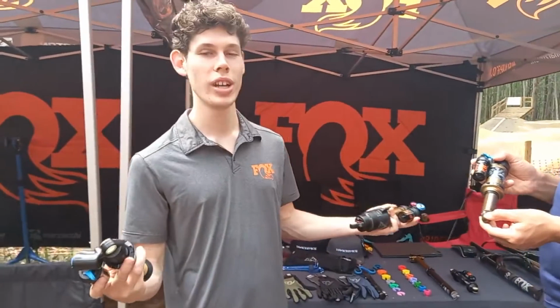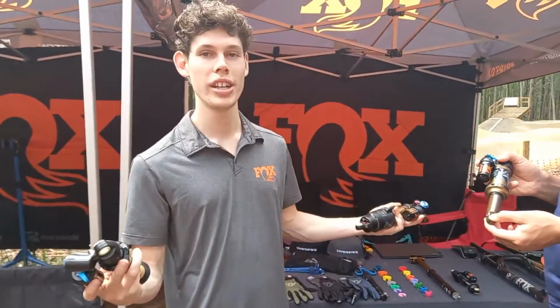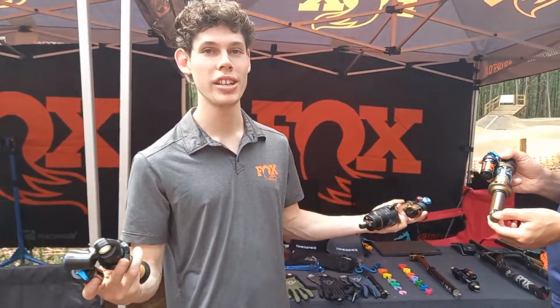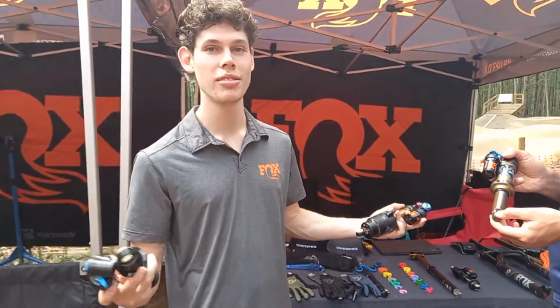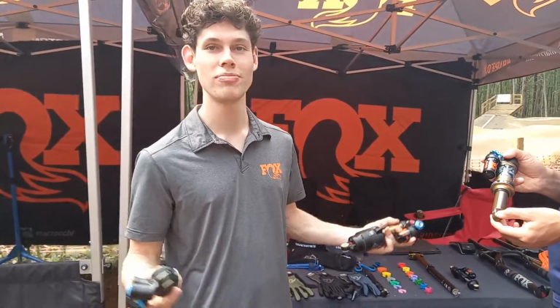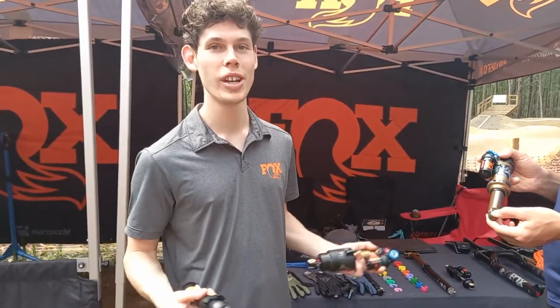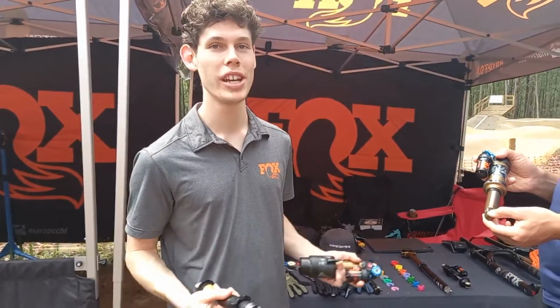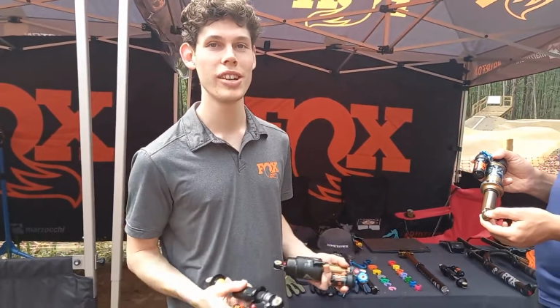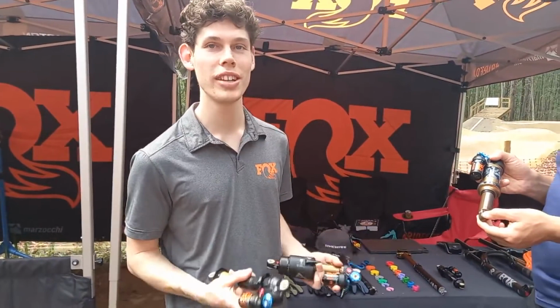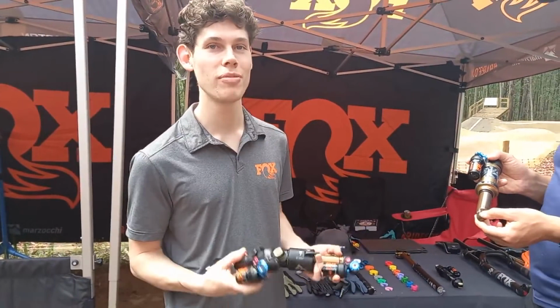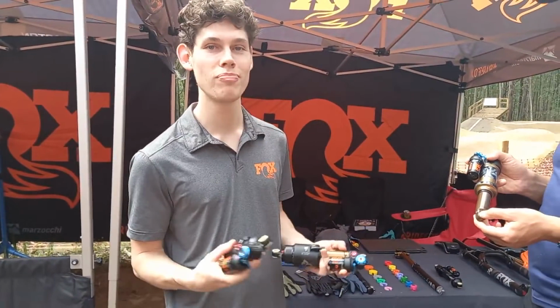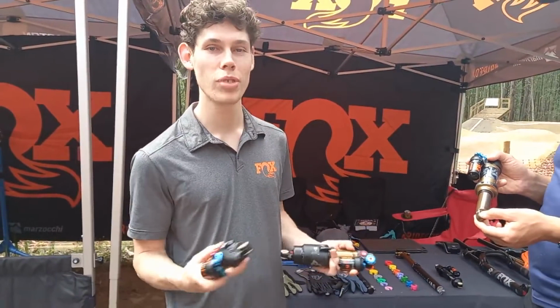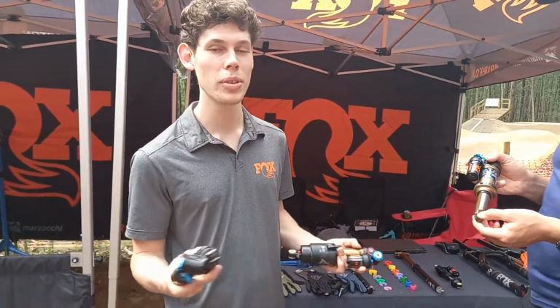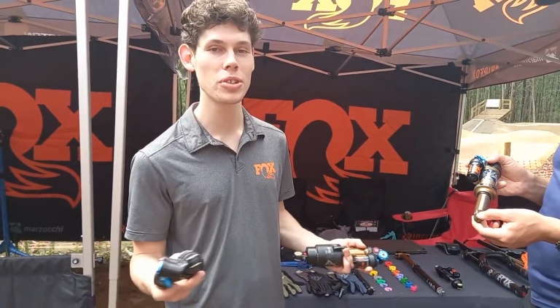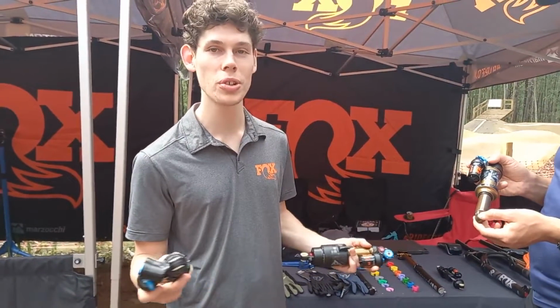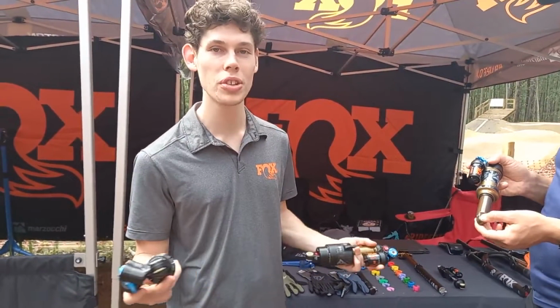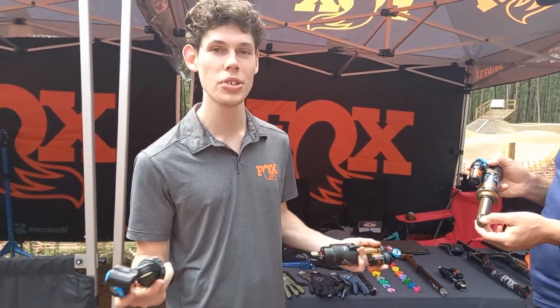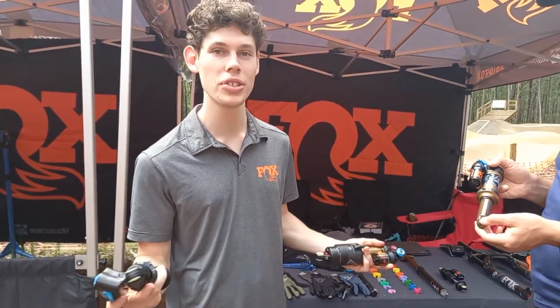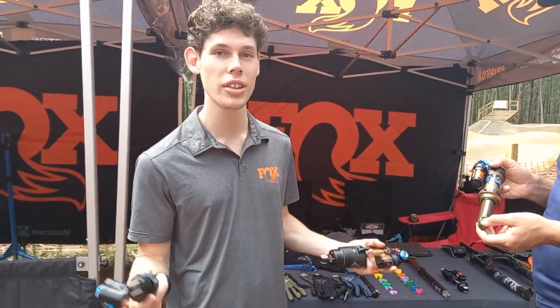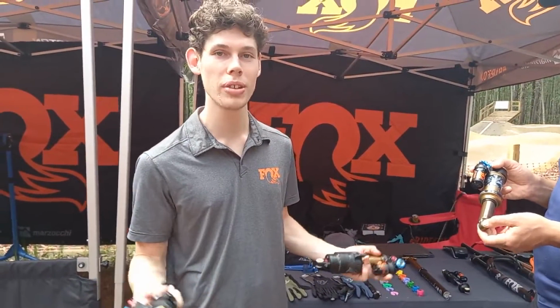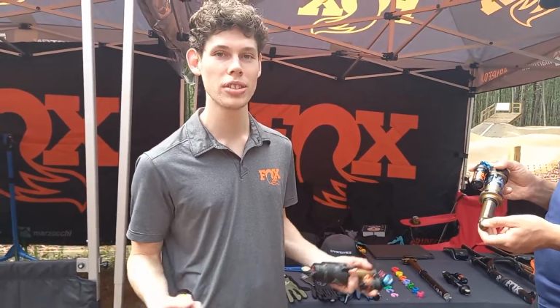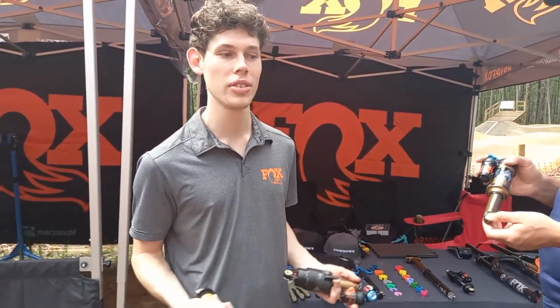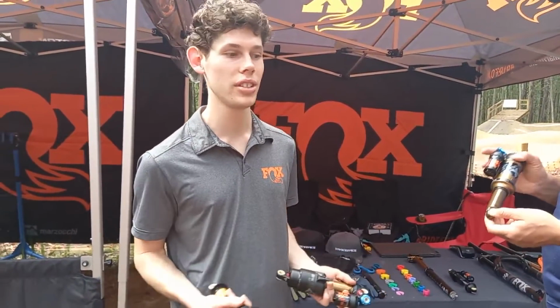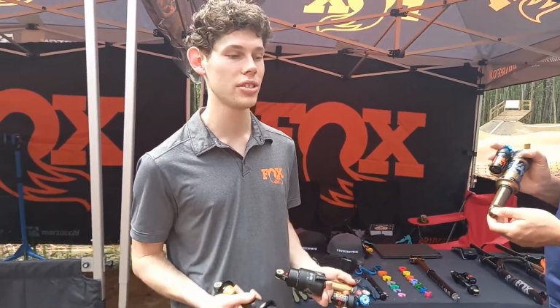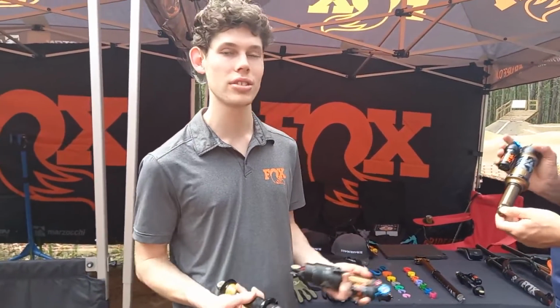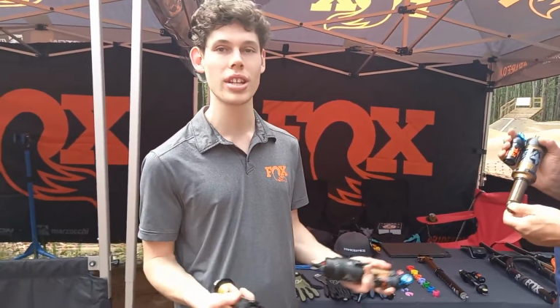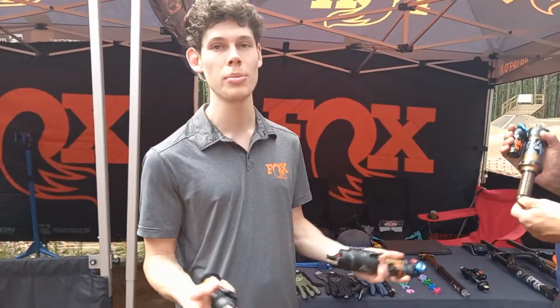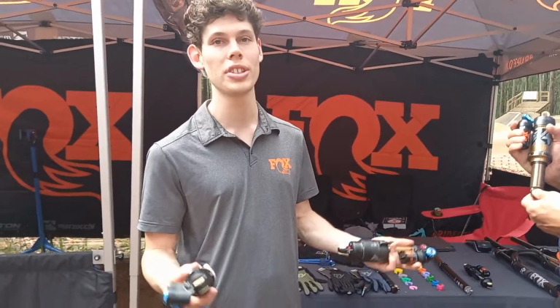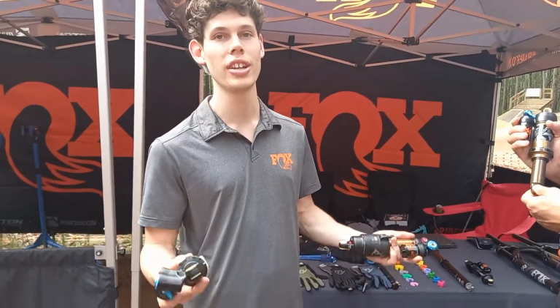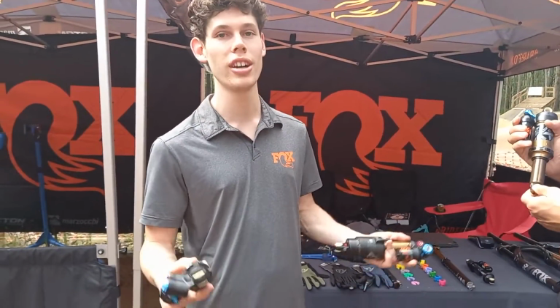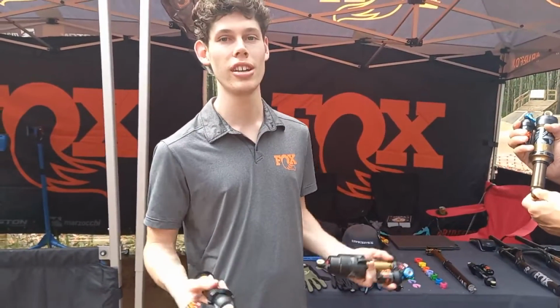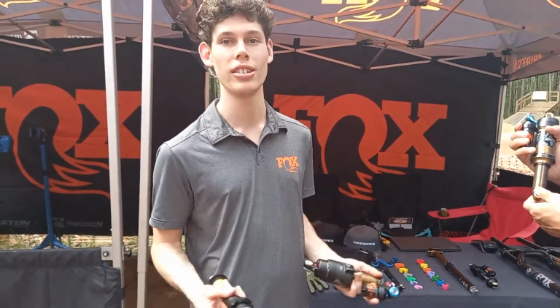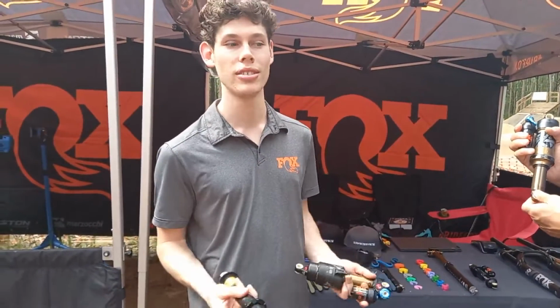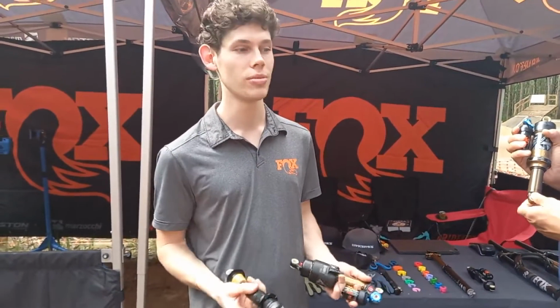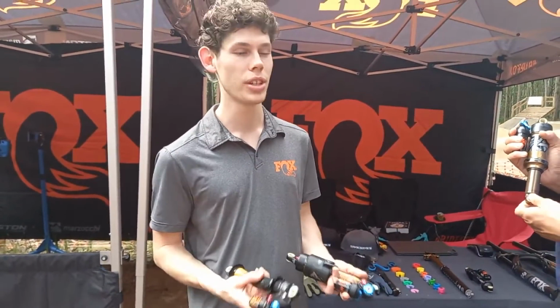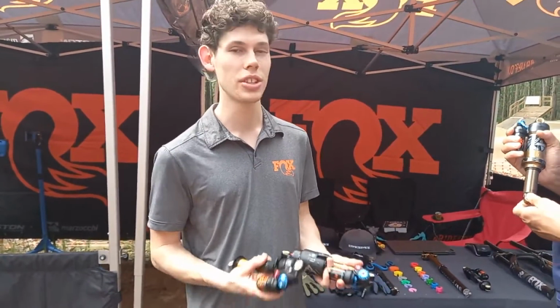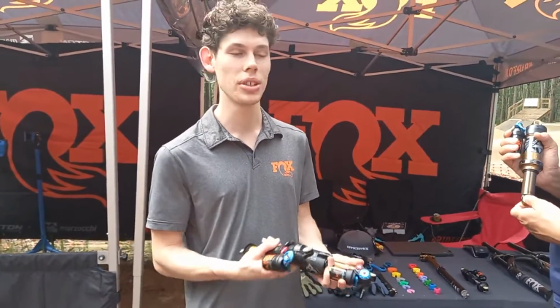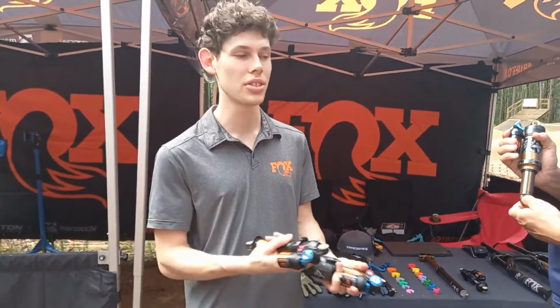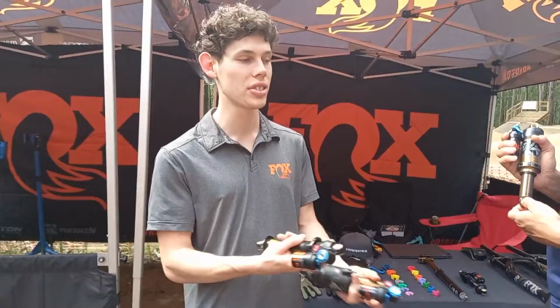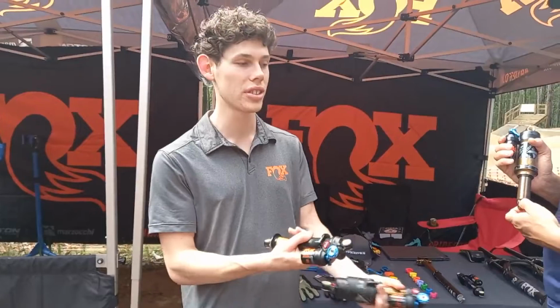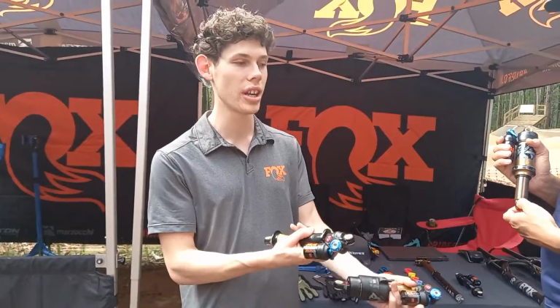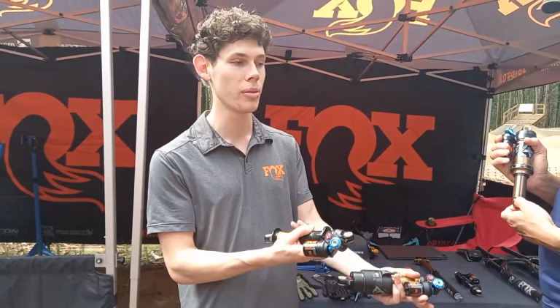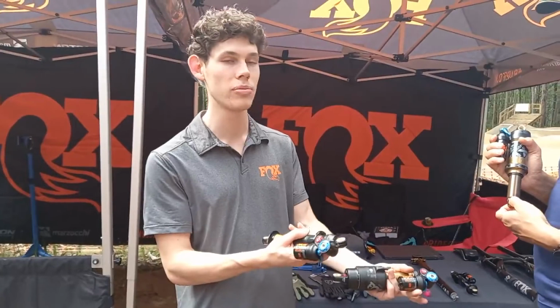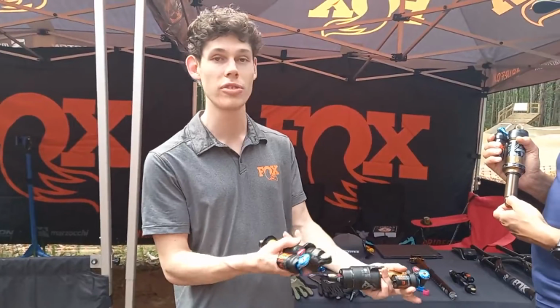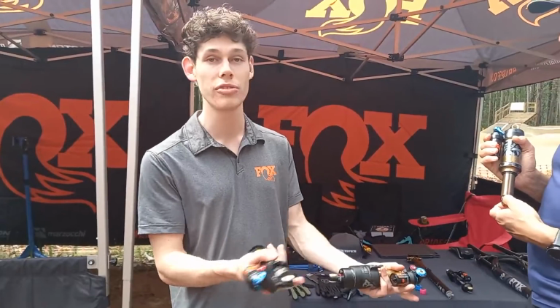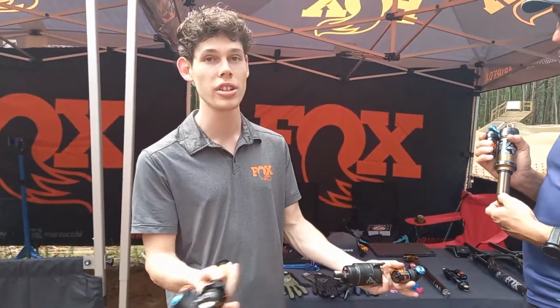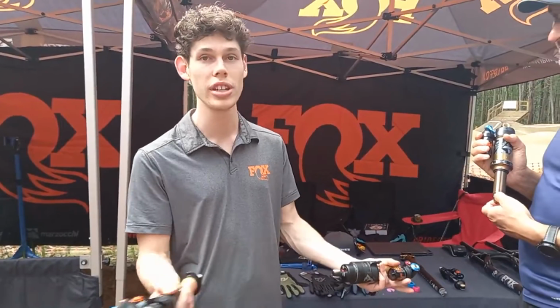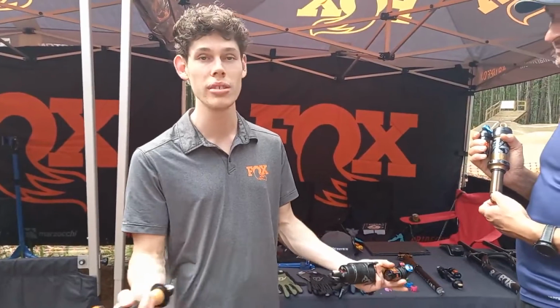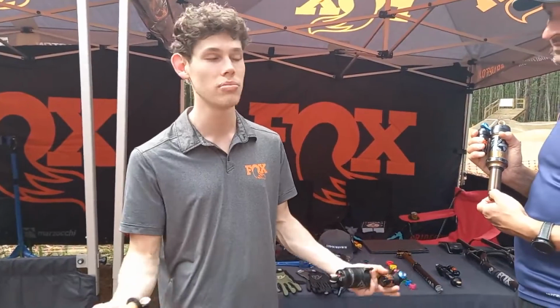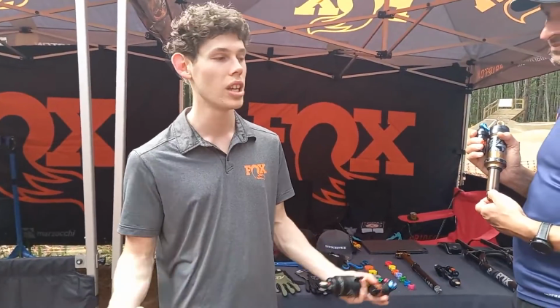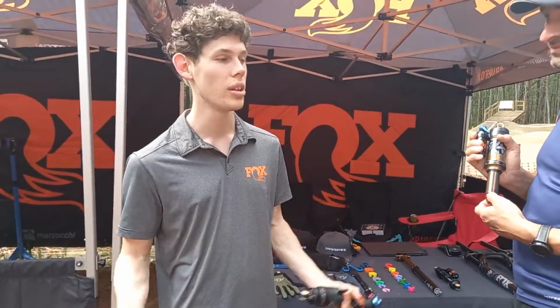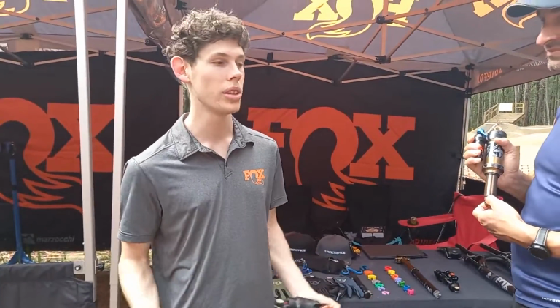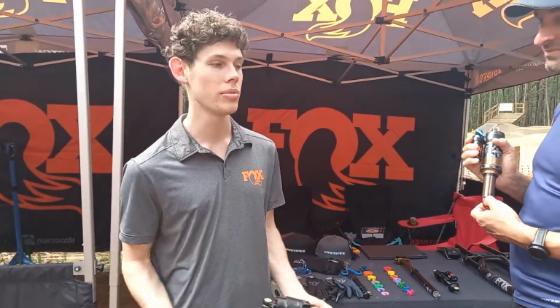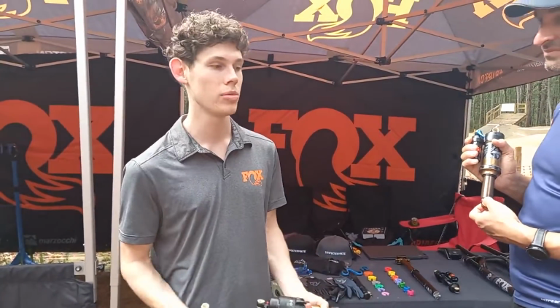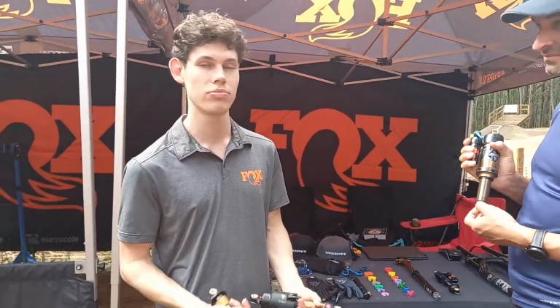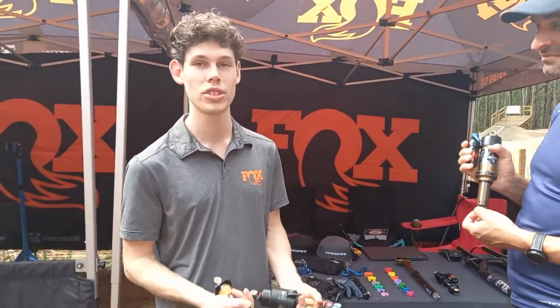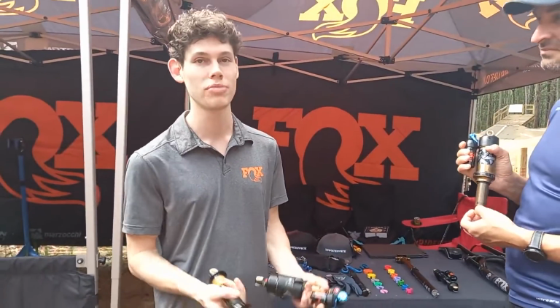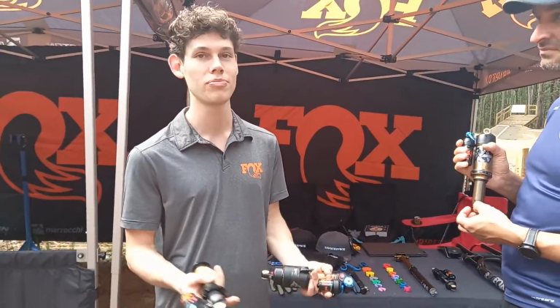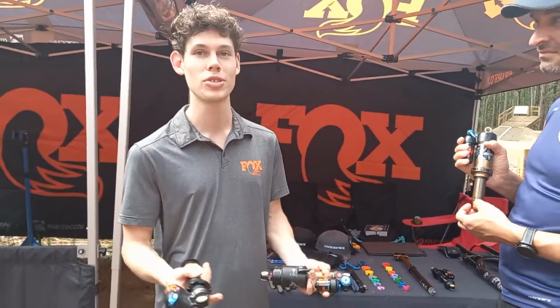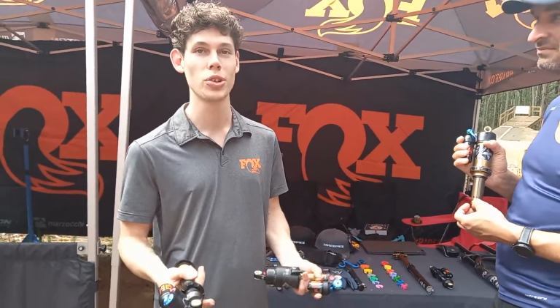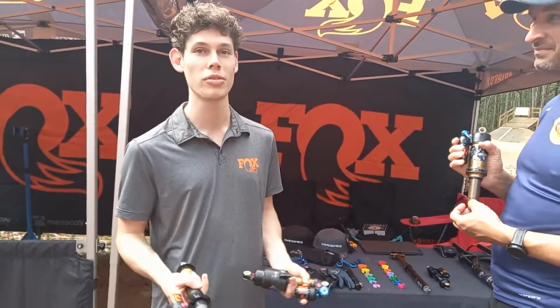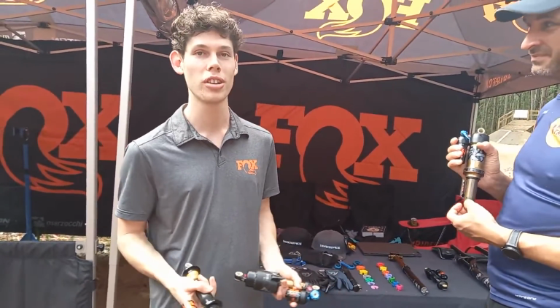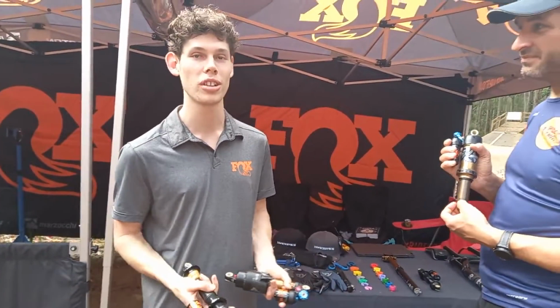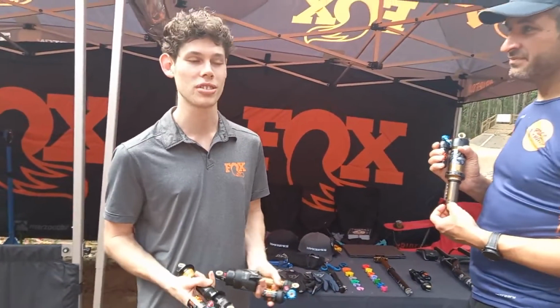We're here at pretty much all the New South Wales events — just come and say hi. We can do a setup for you, just talk it through.